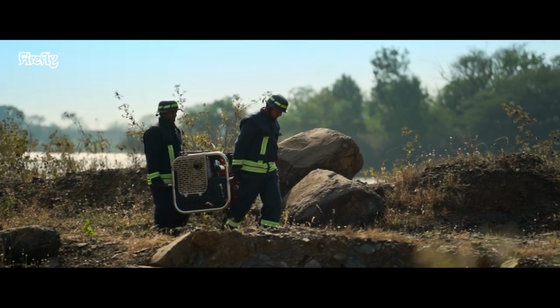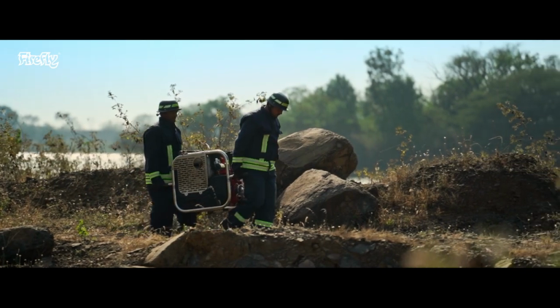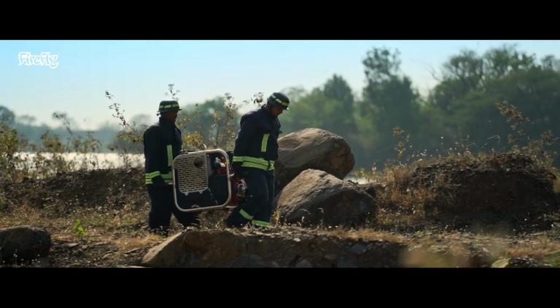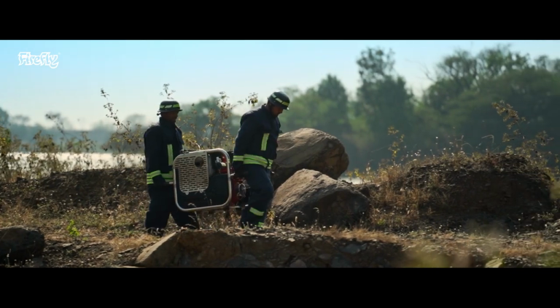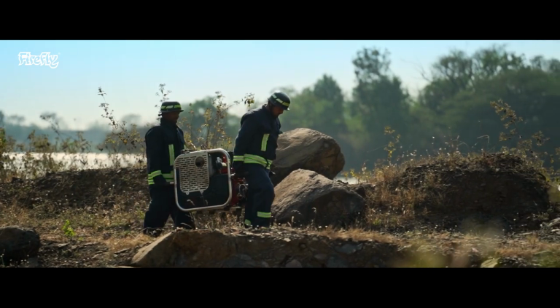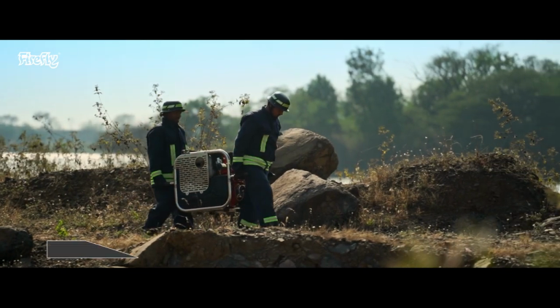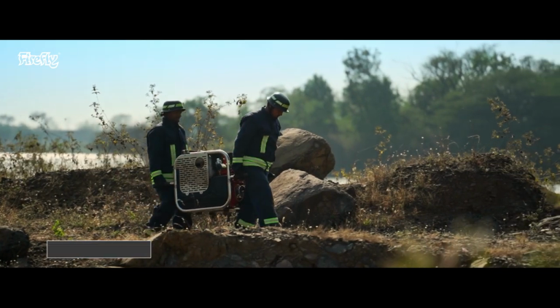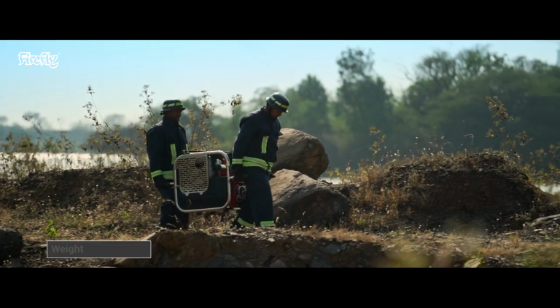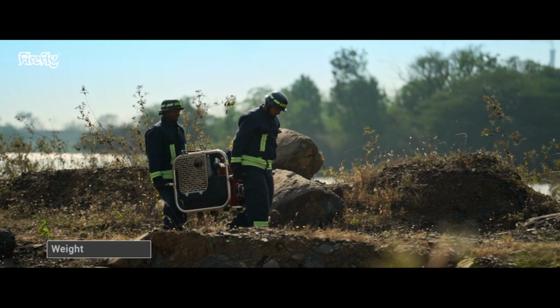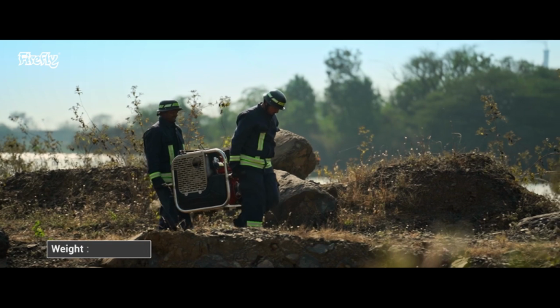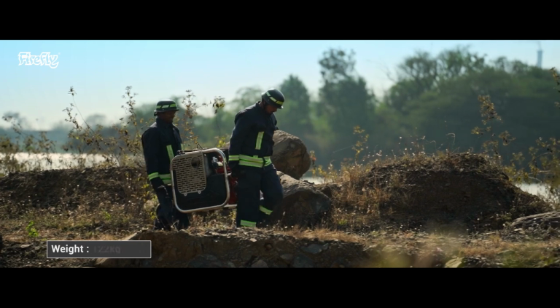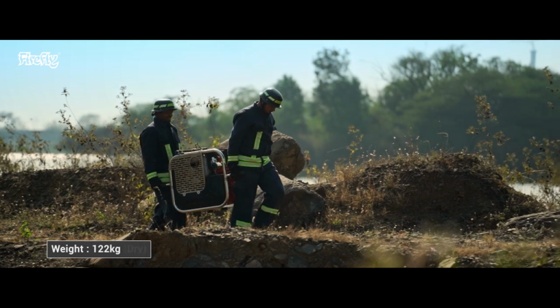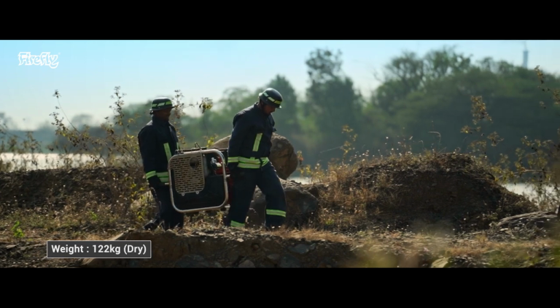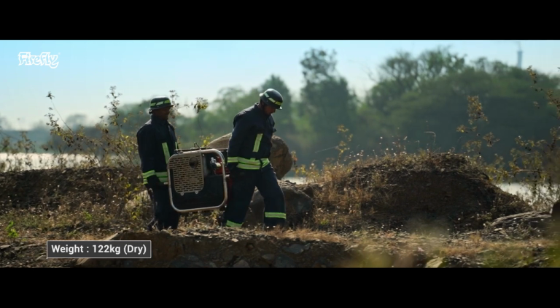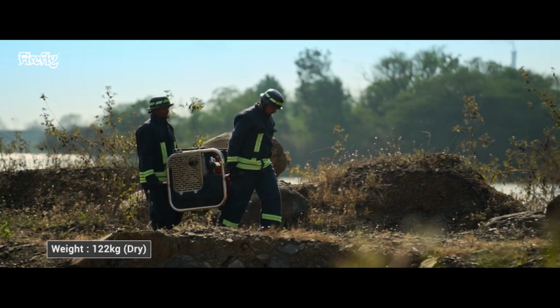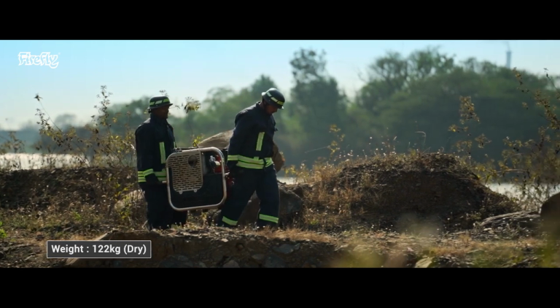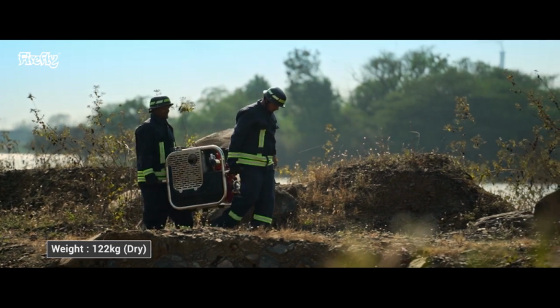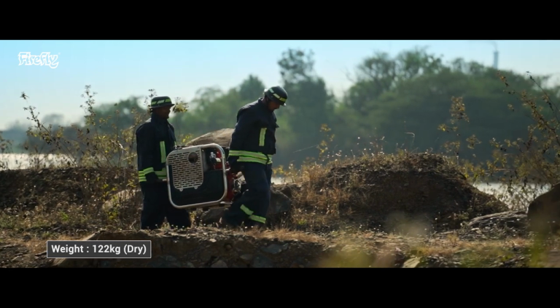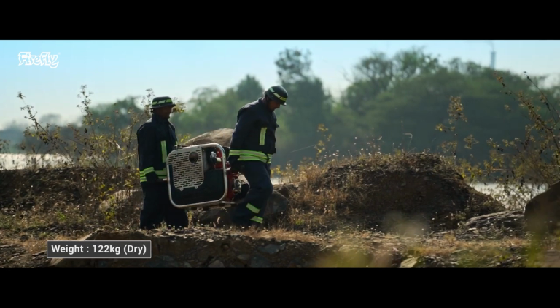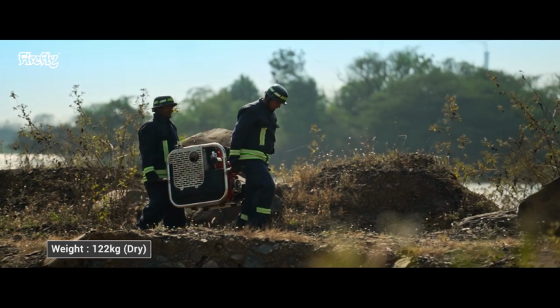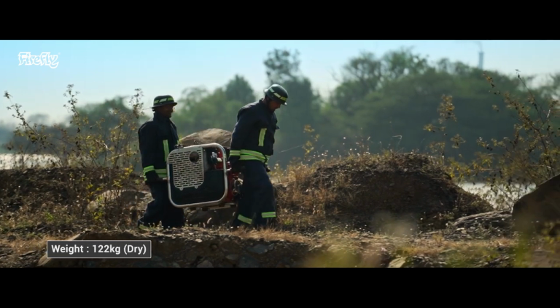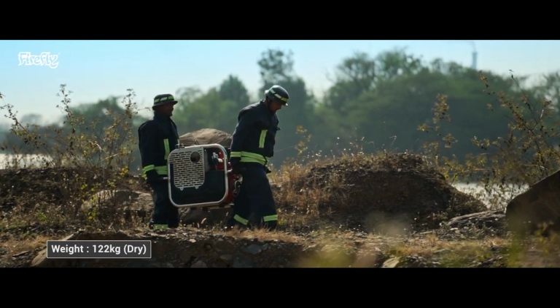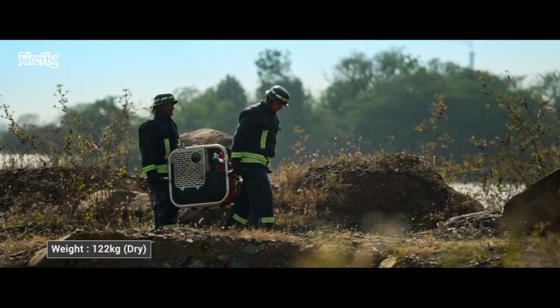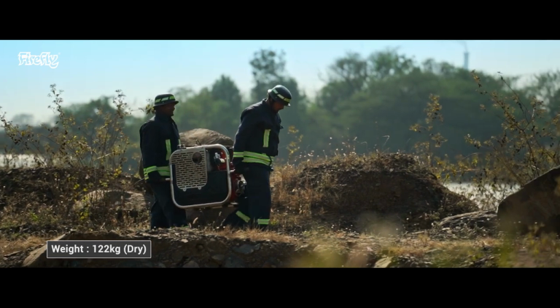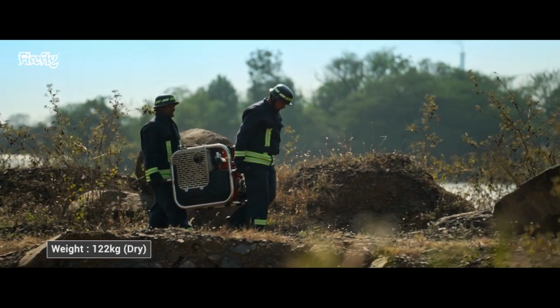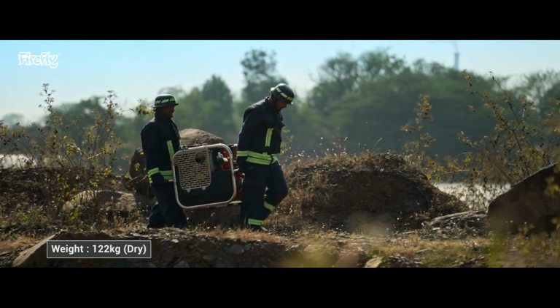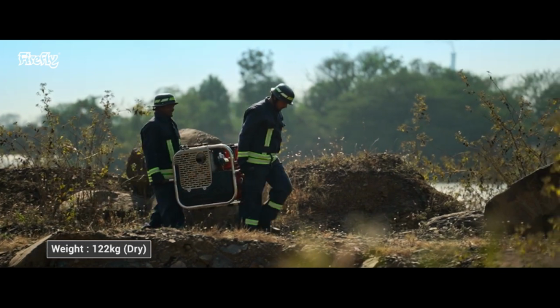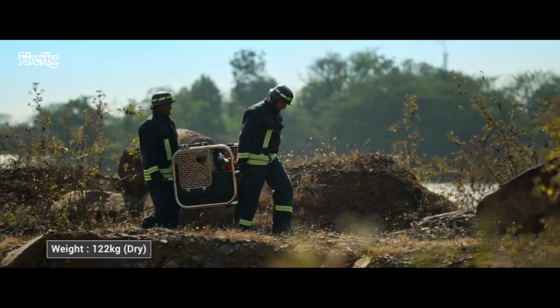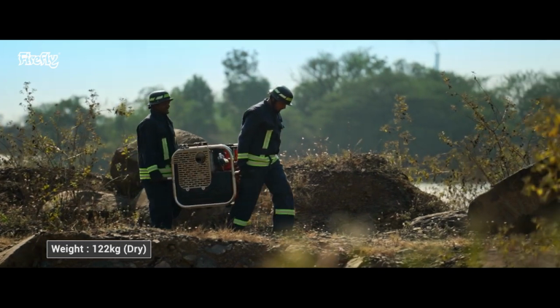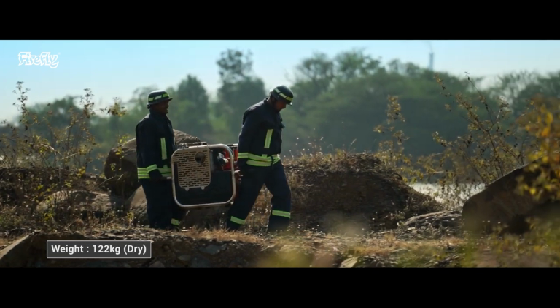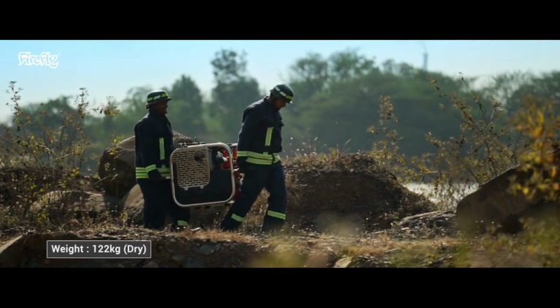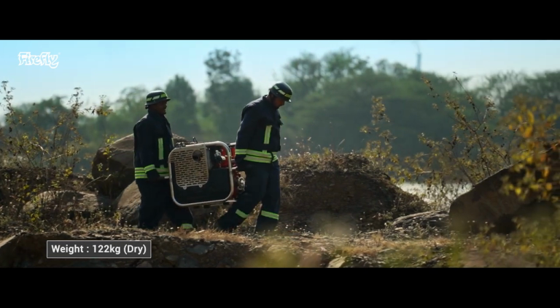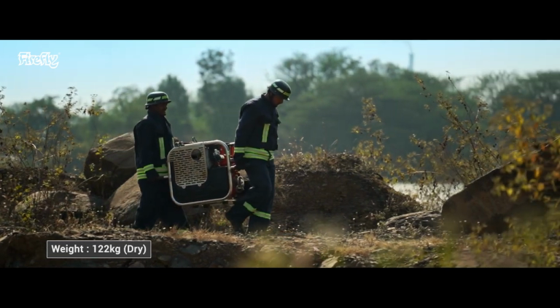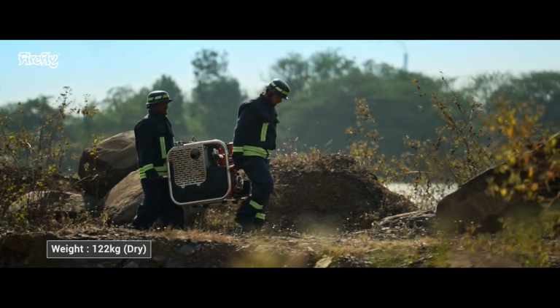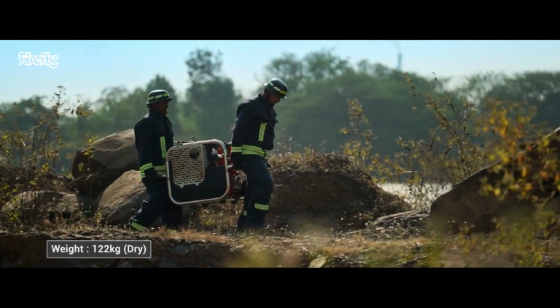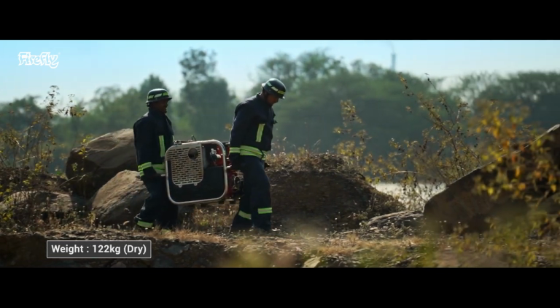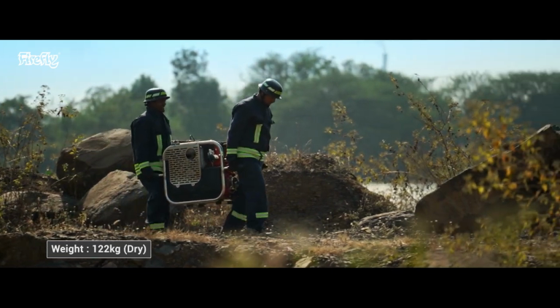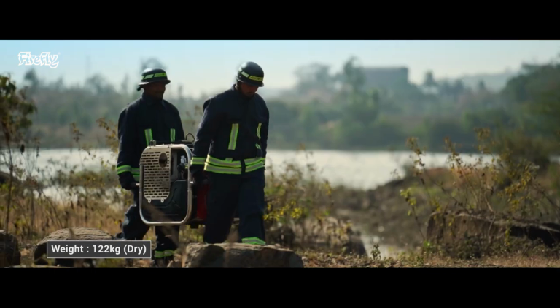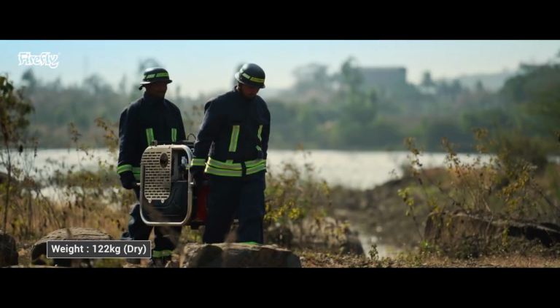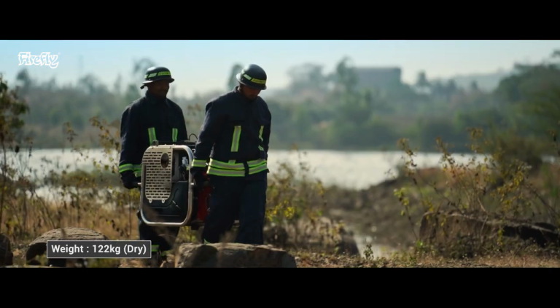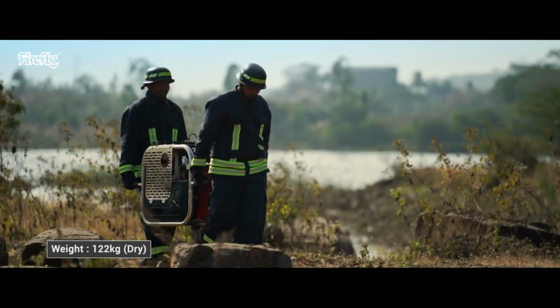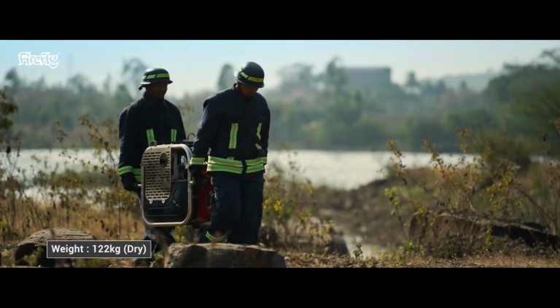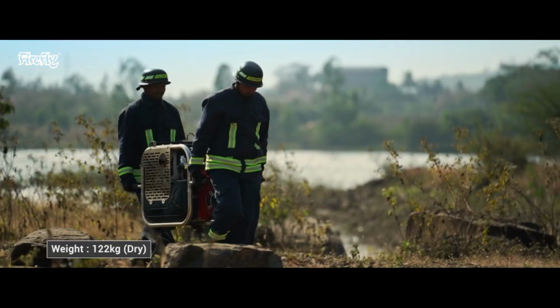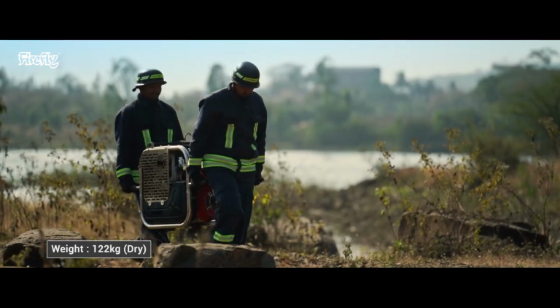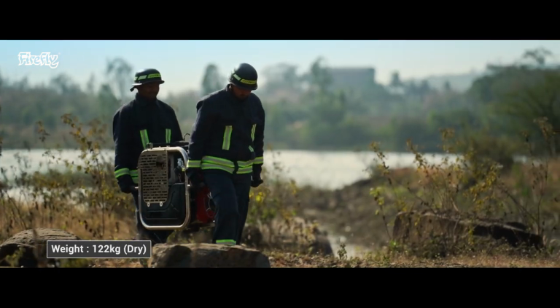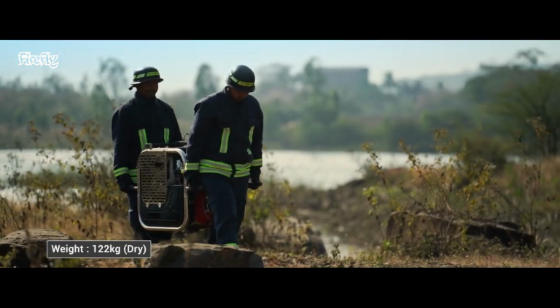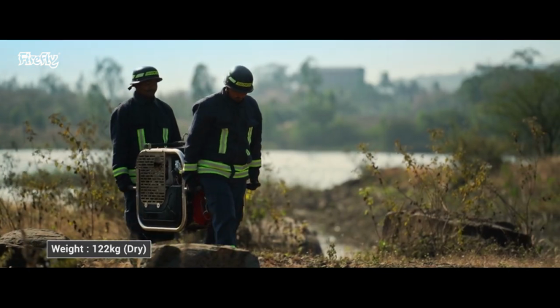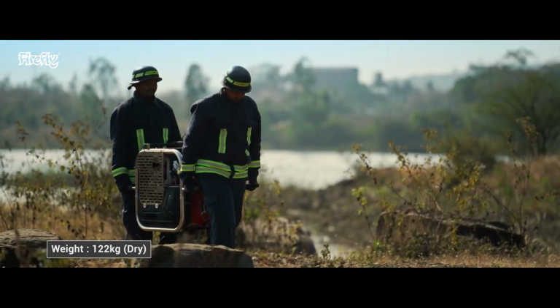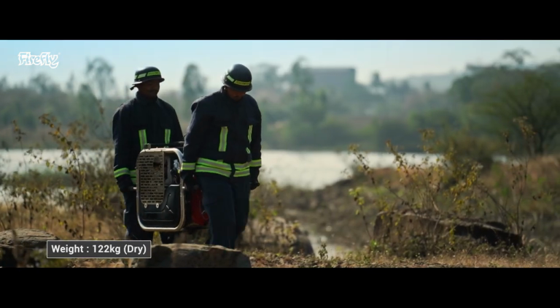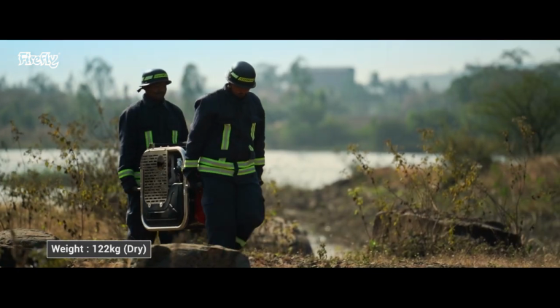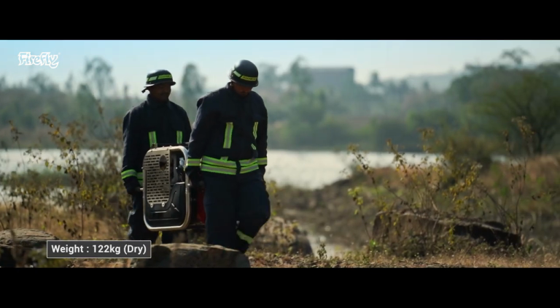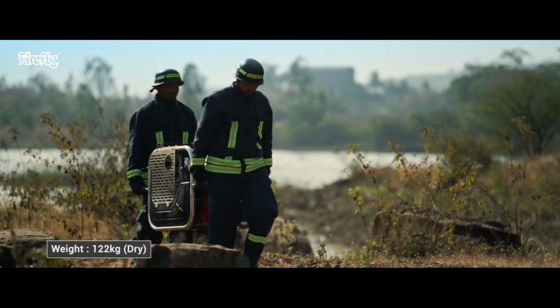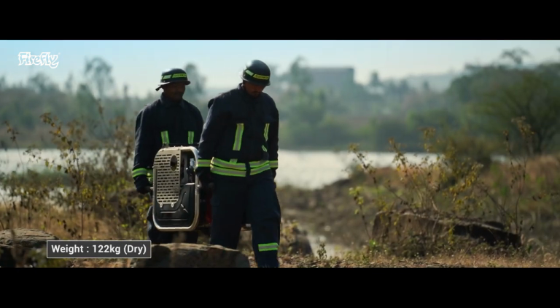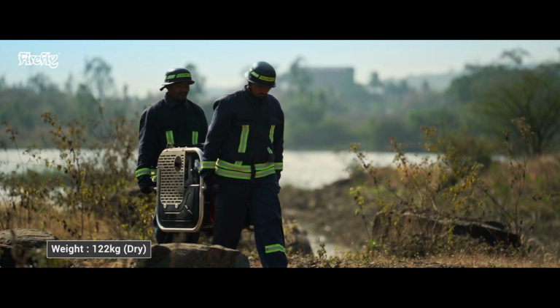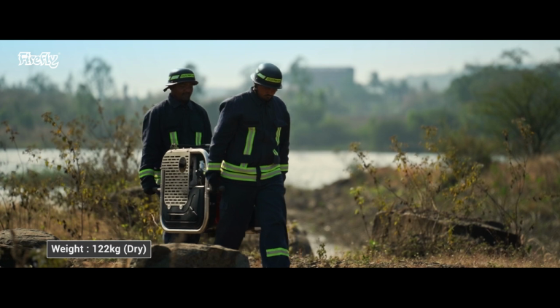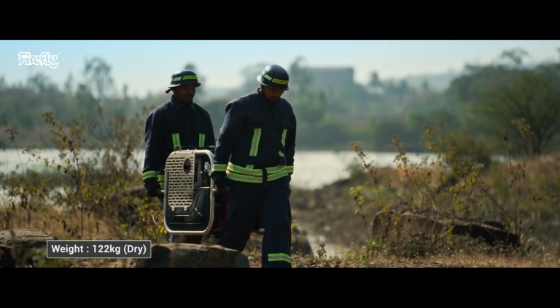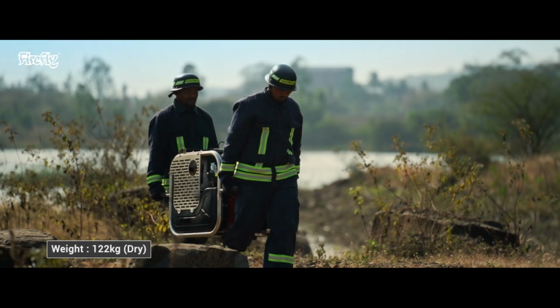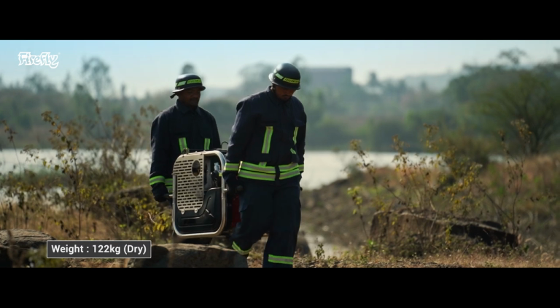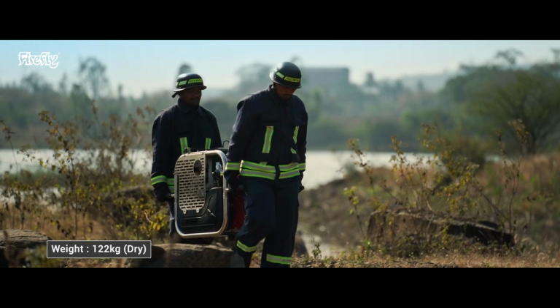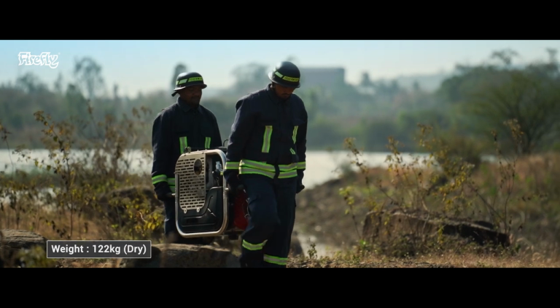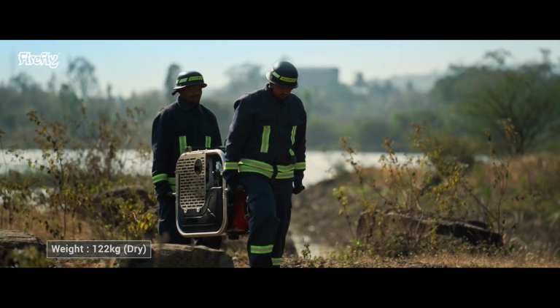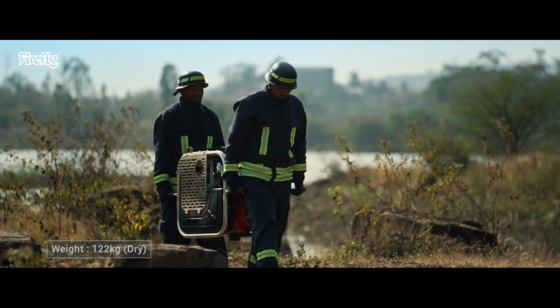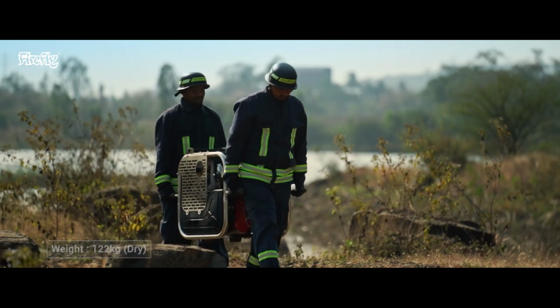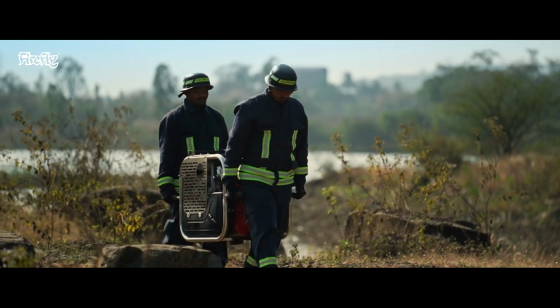The pump only weighs 122 kilograms, which makes it easy to transport and can be moved with the help of just two persons.